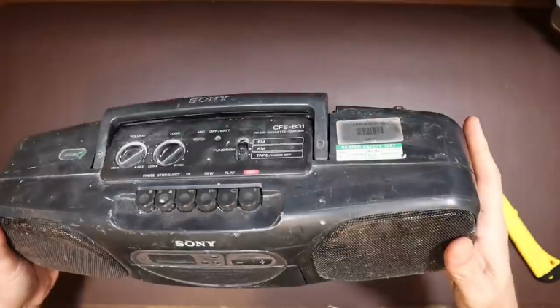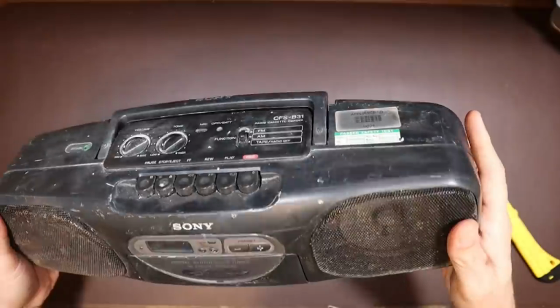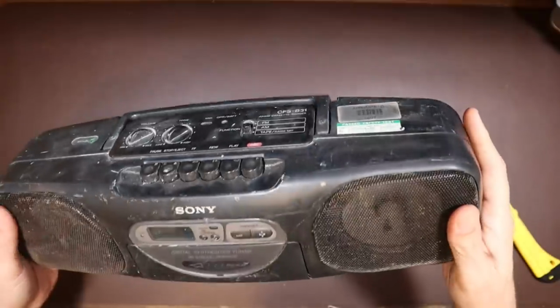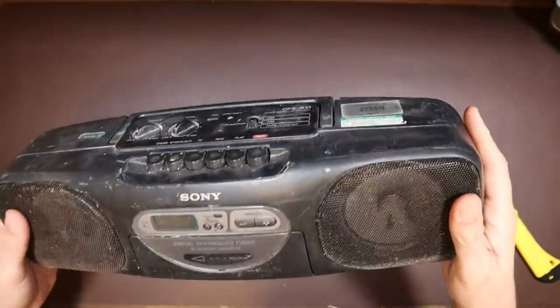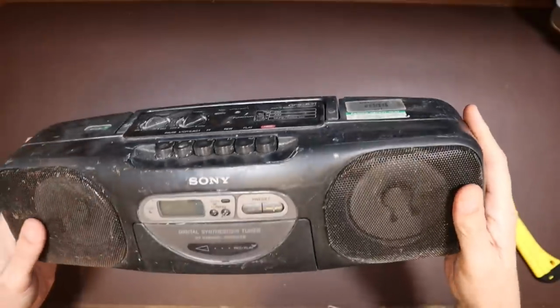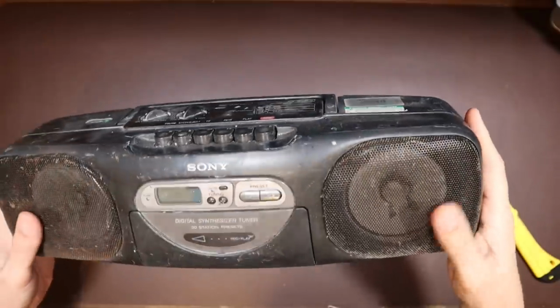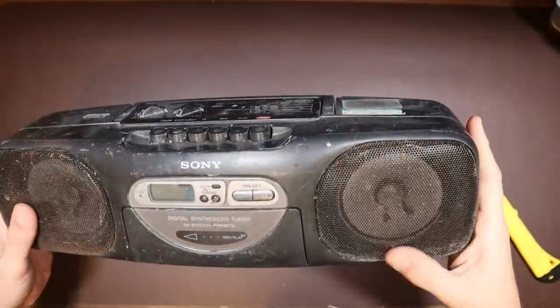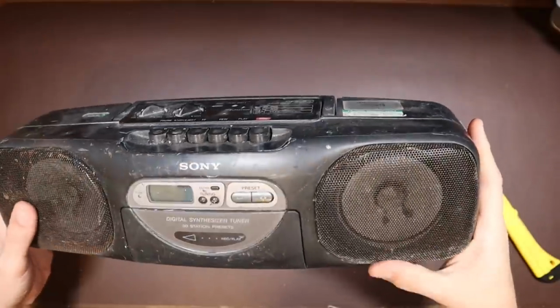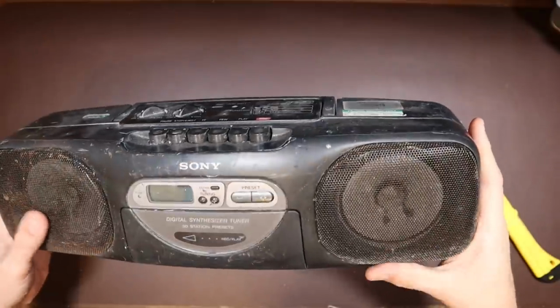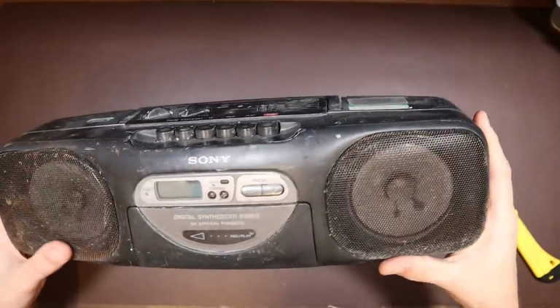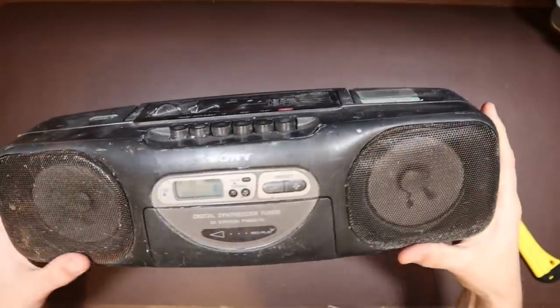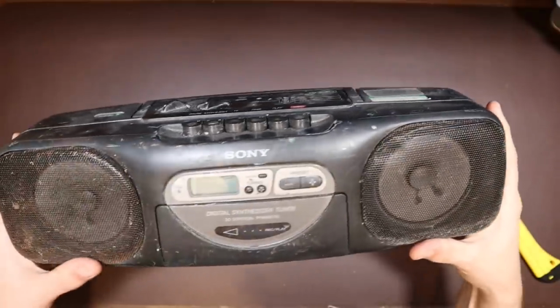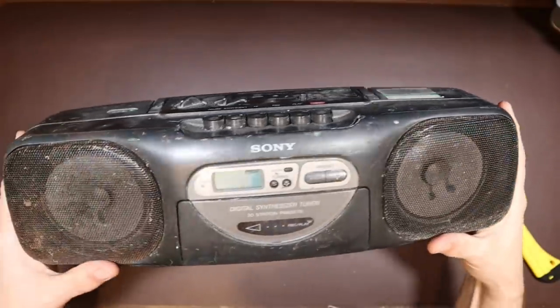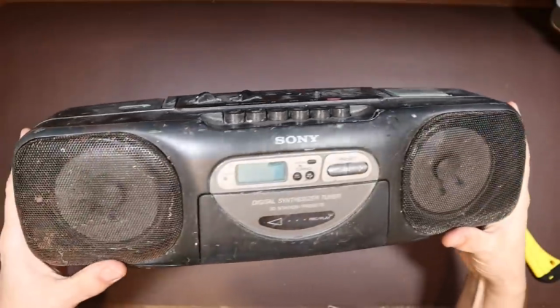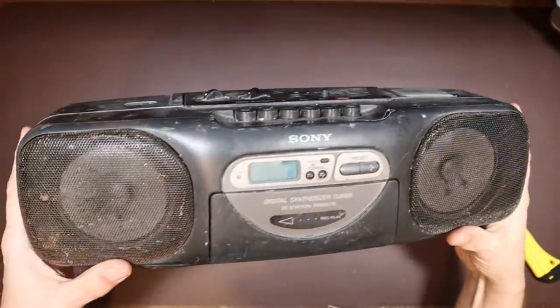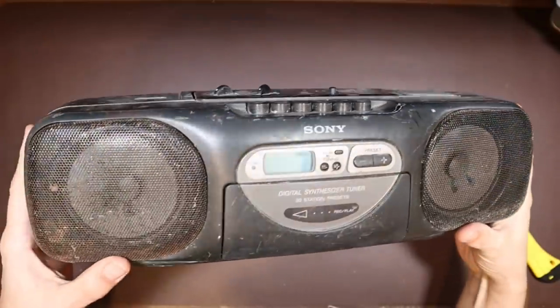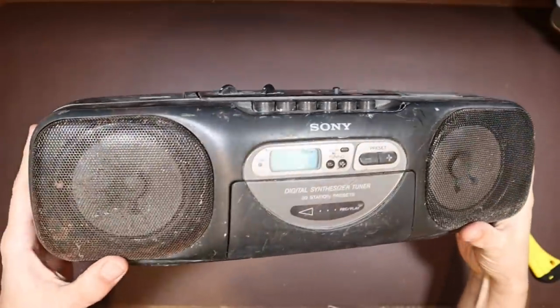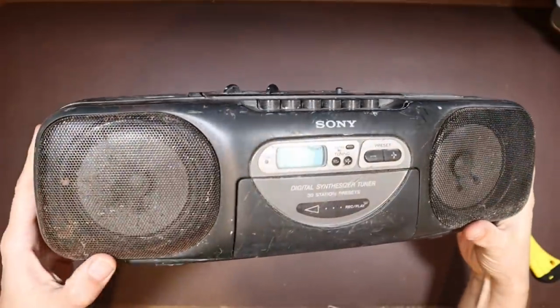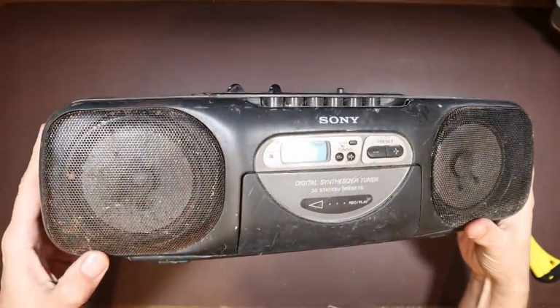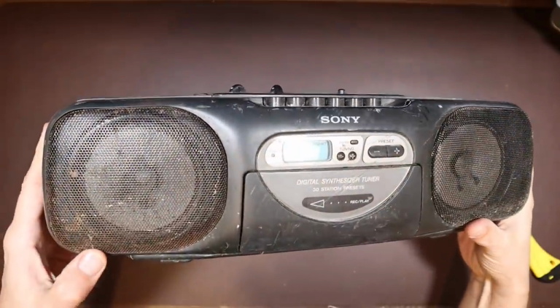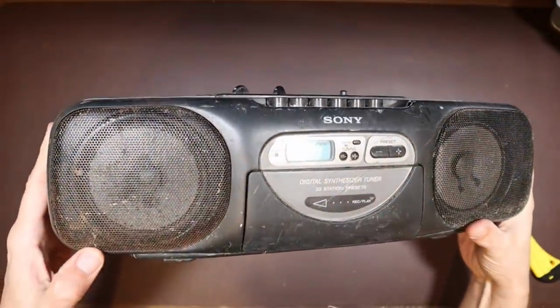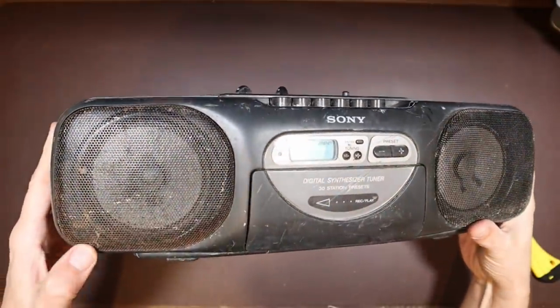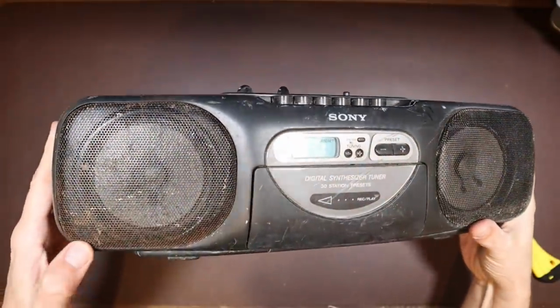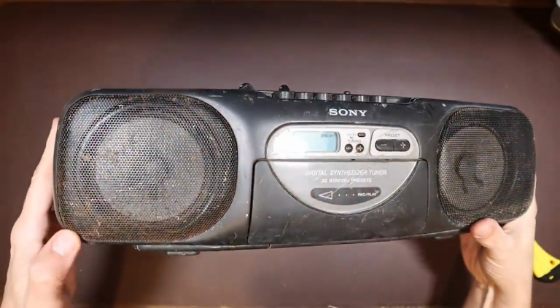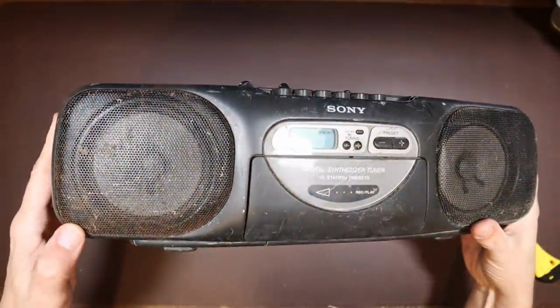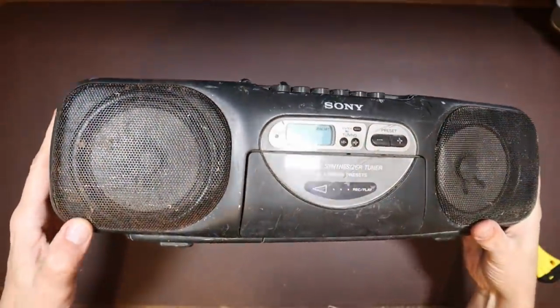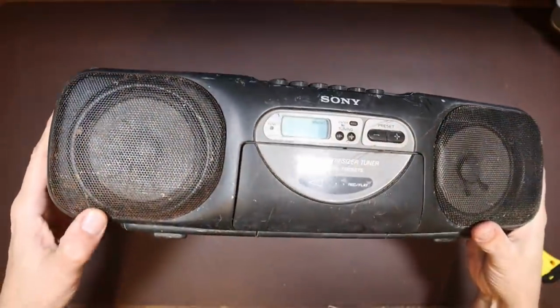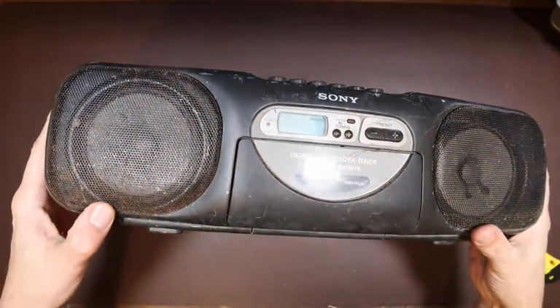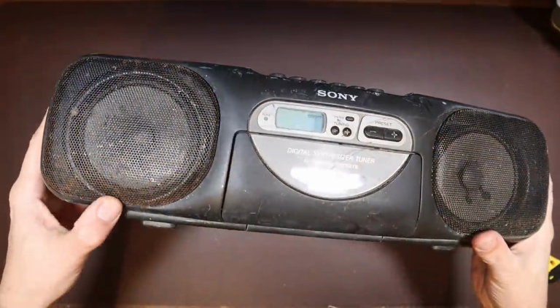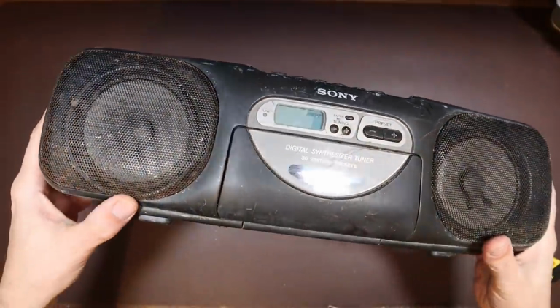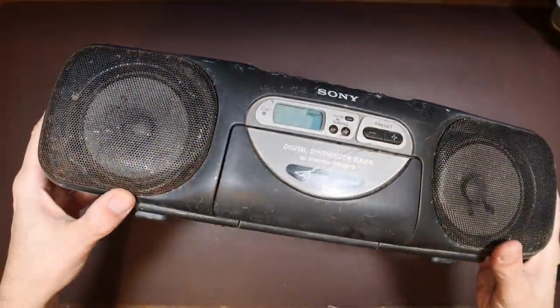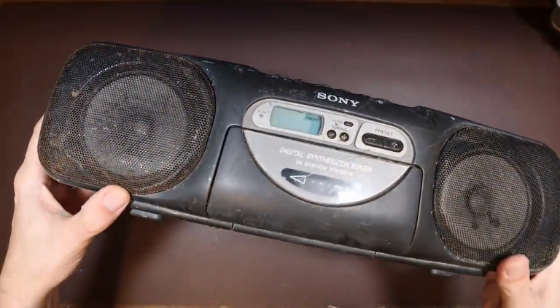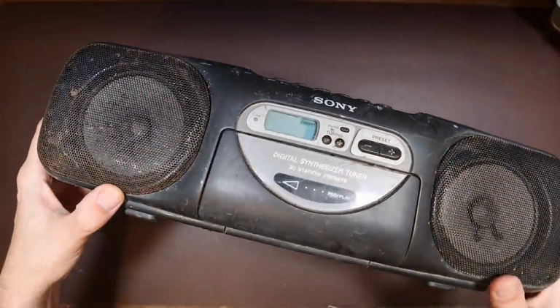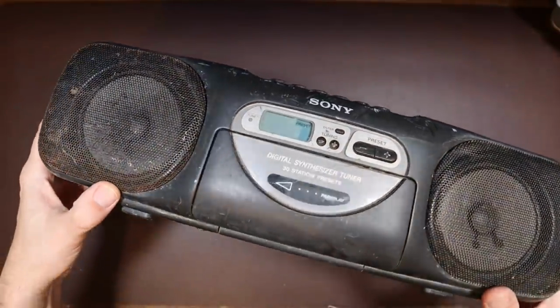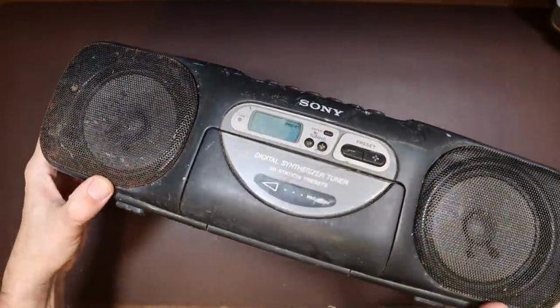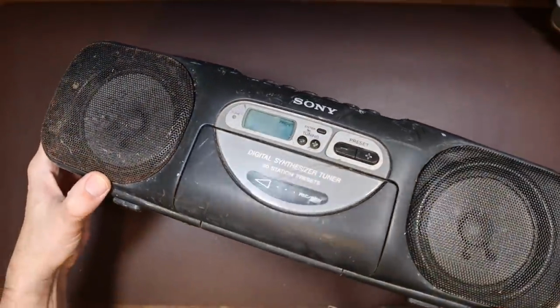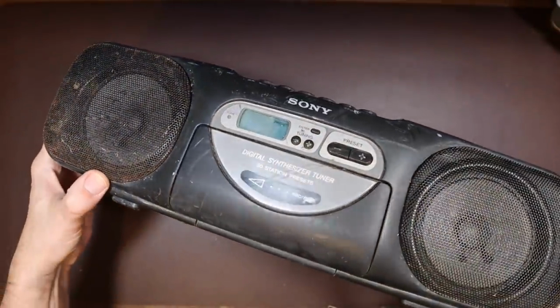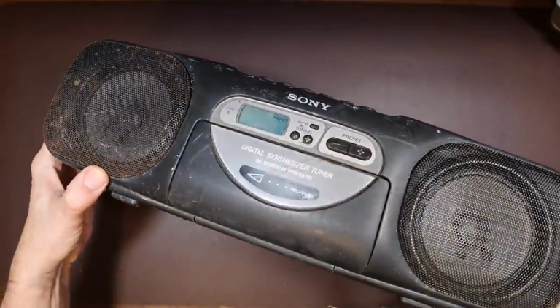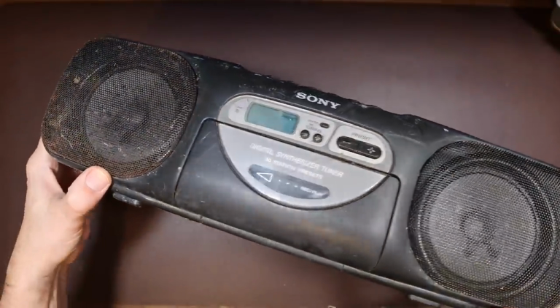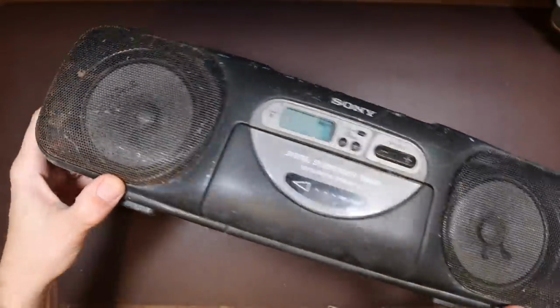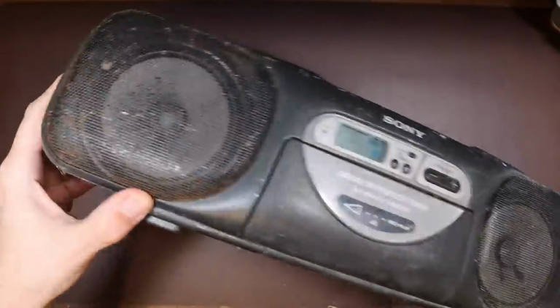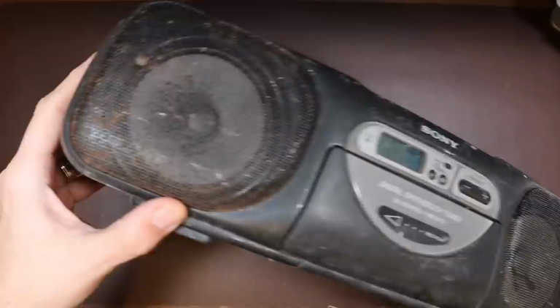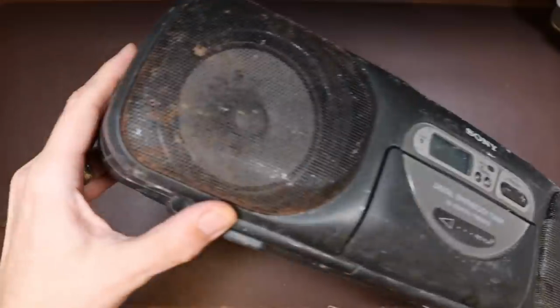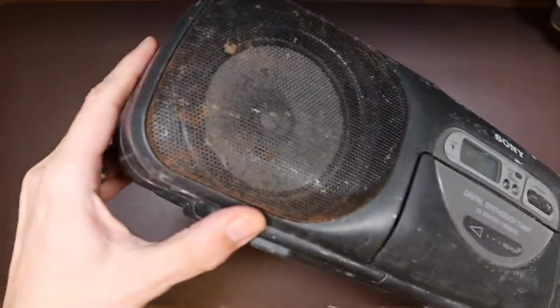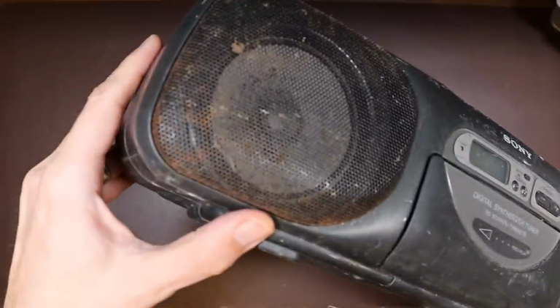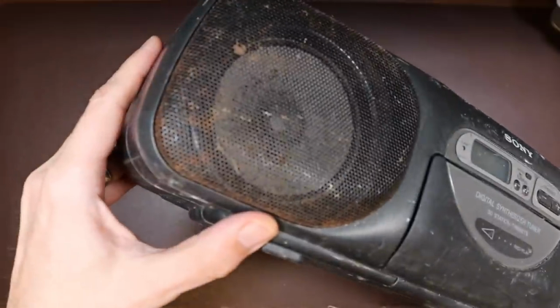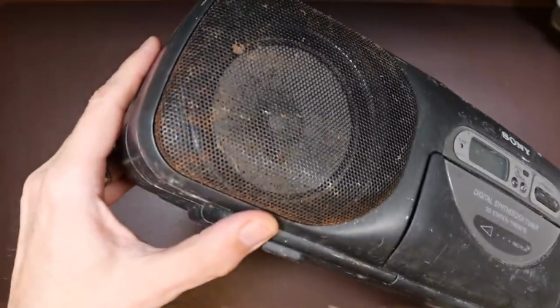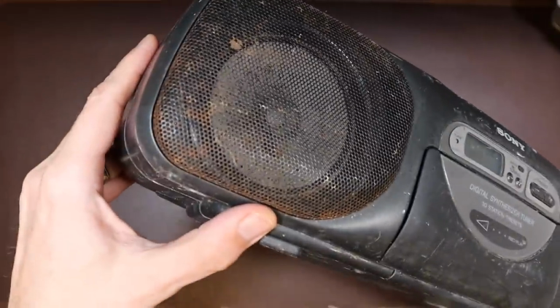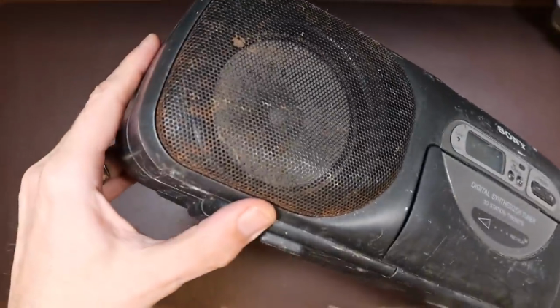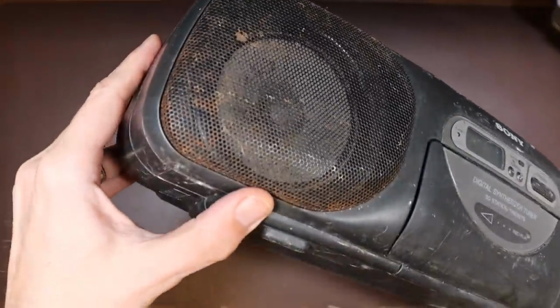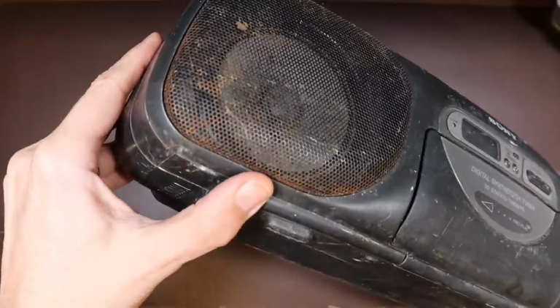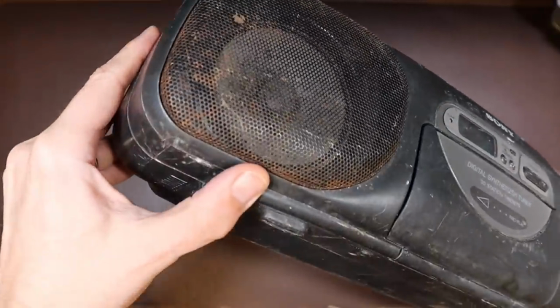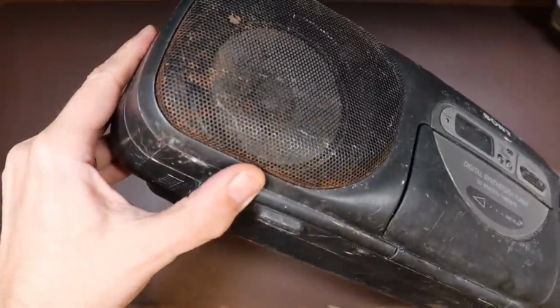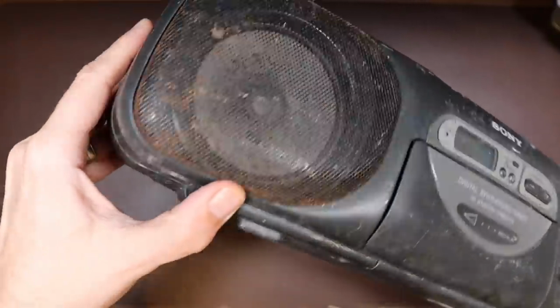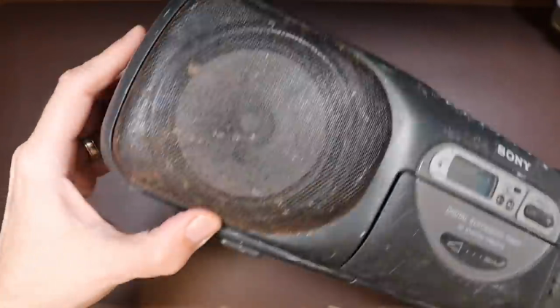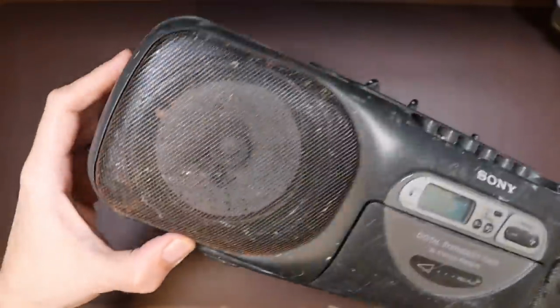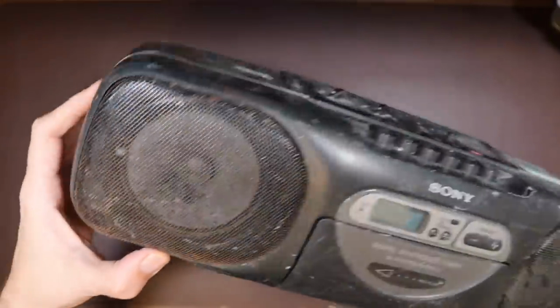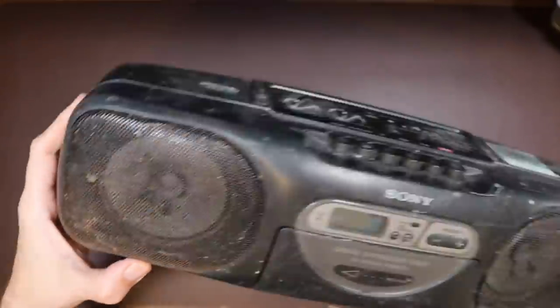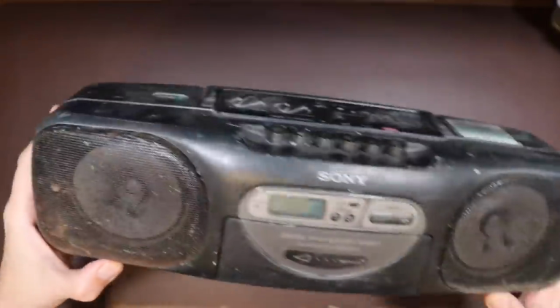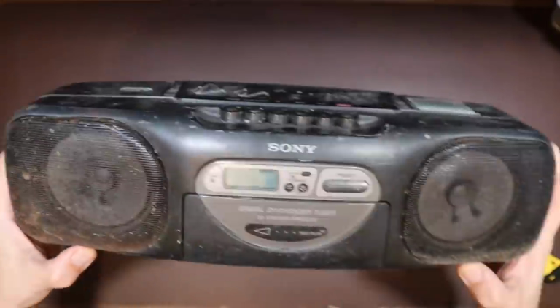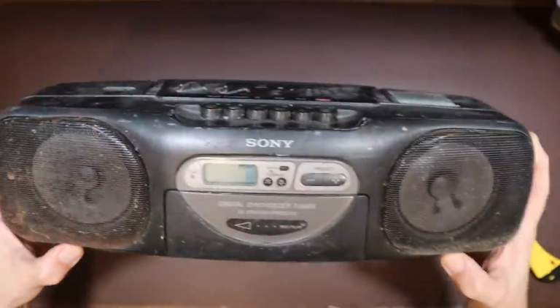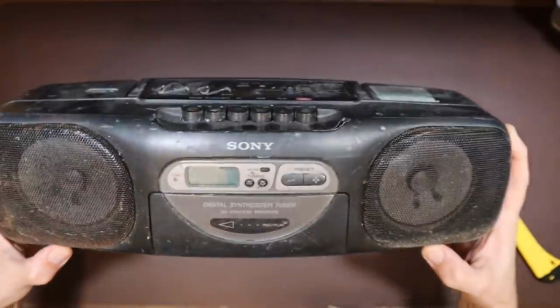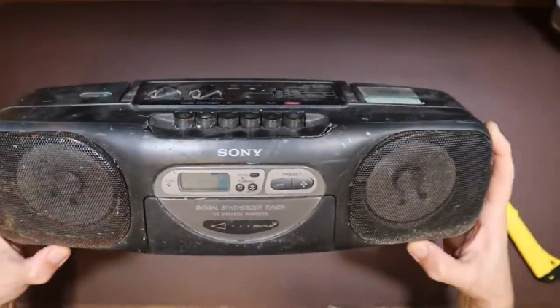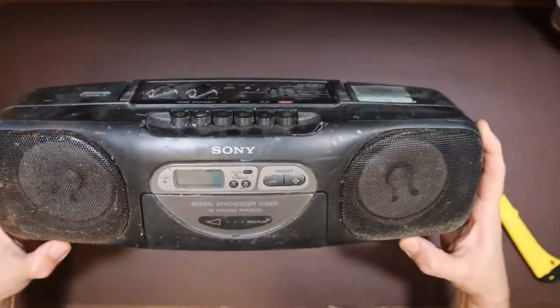On today's Retro-Tec Repair, we're going to be trying to rescue this Sony boombox that I bought spares or repair on eBay.